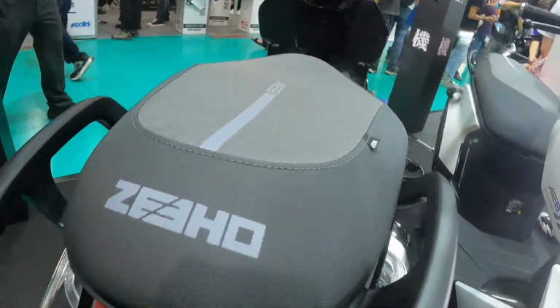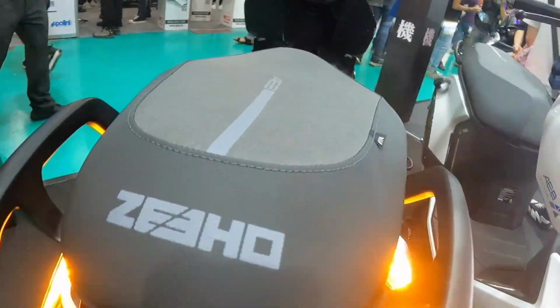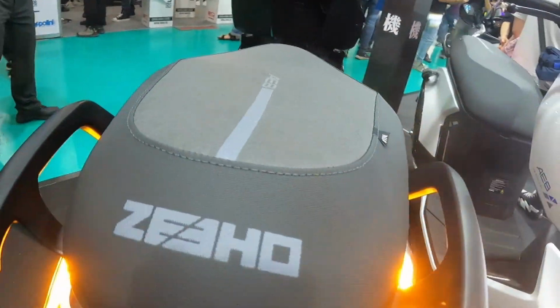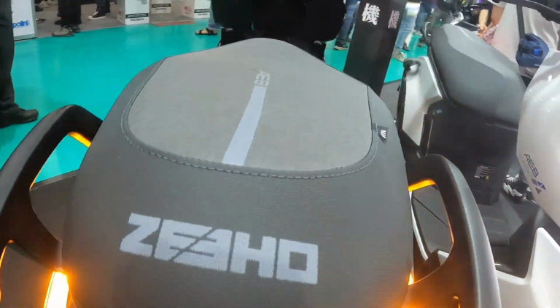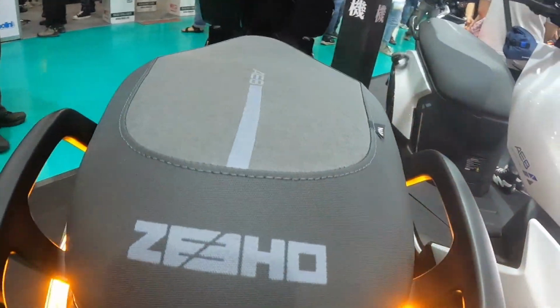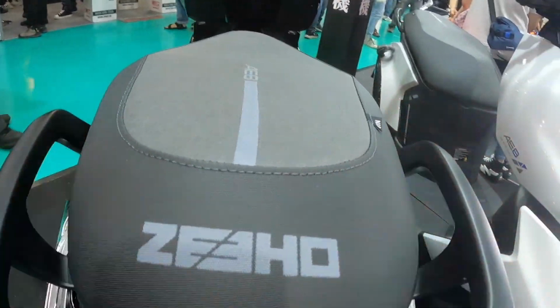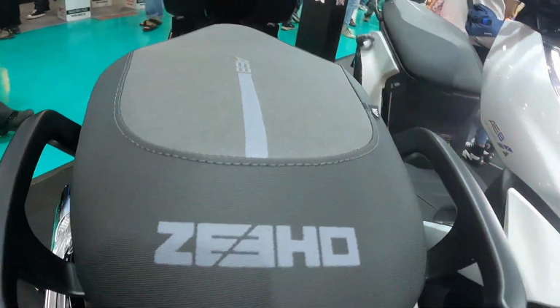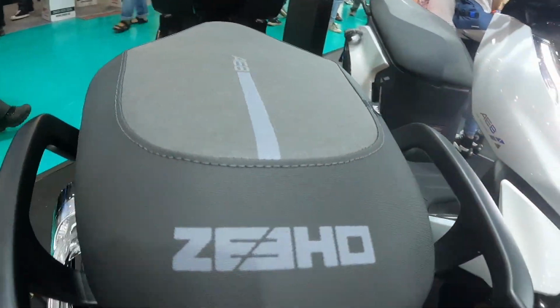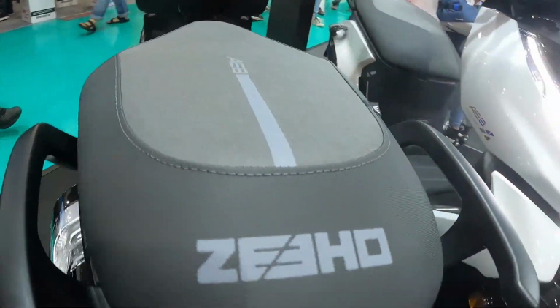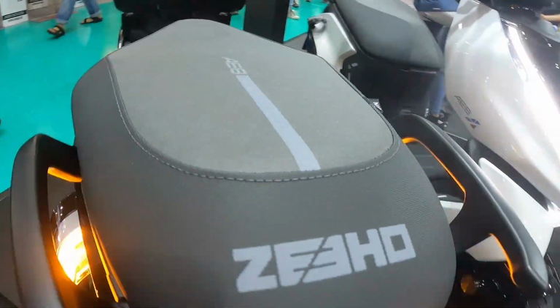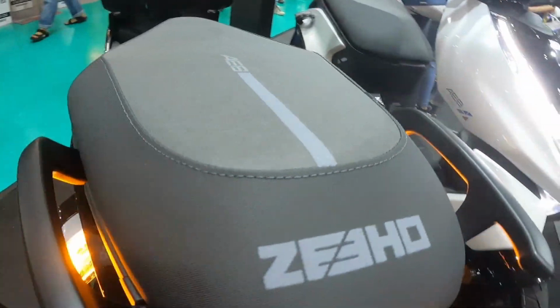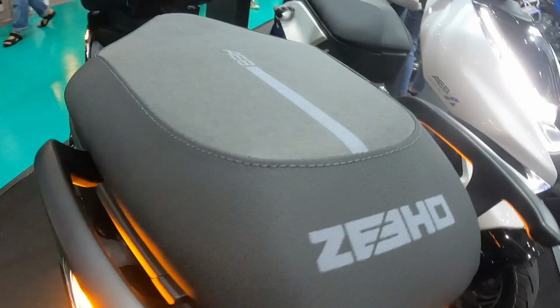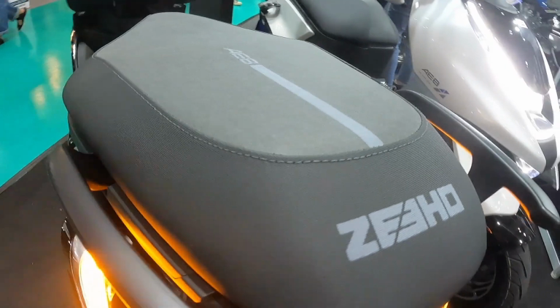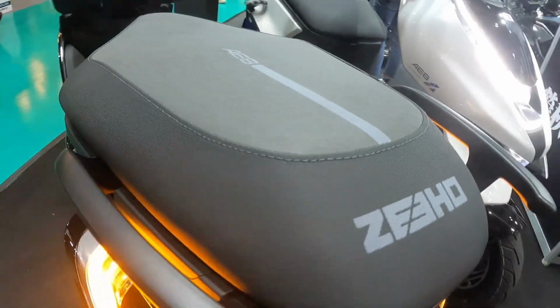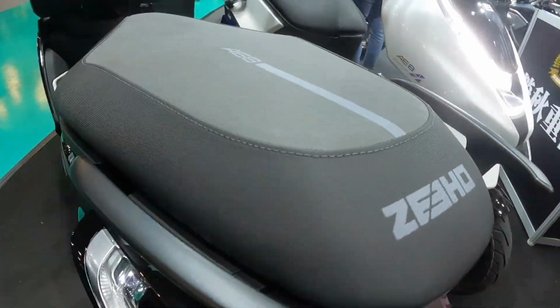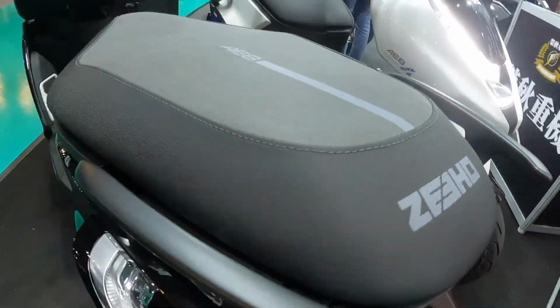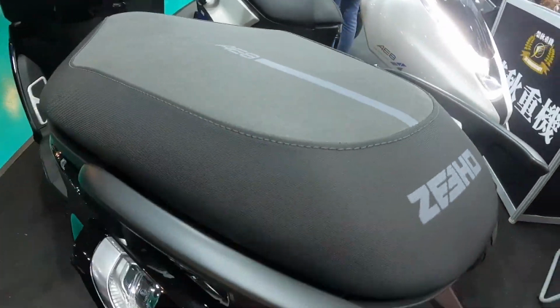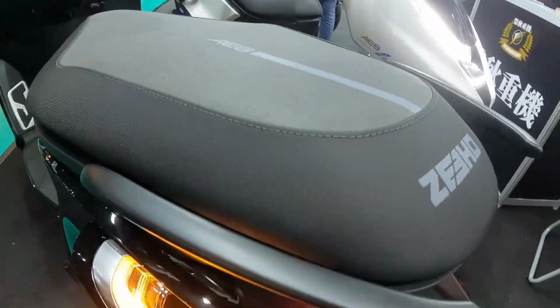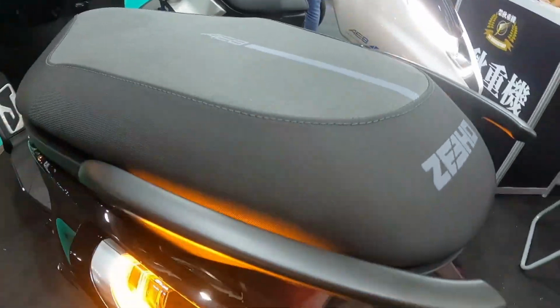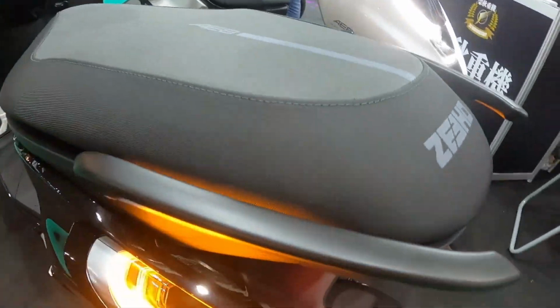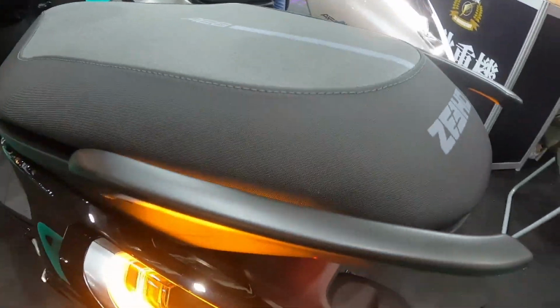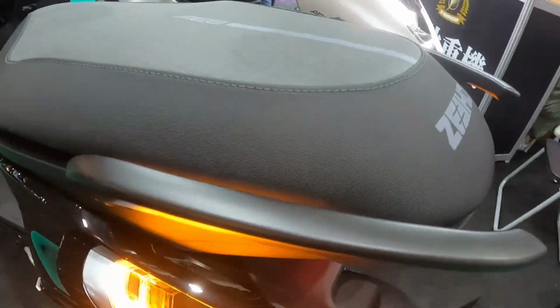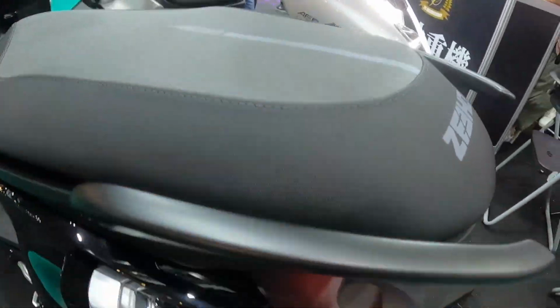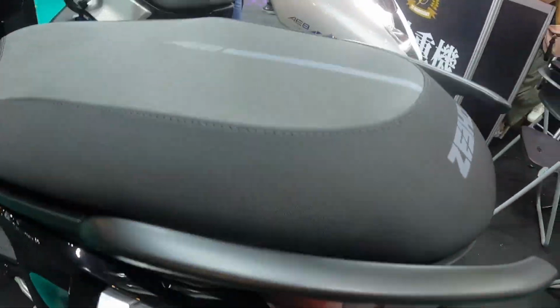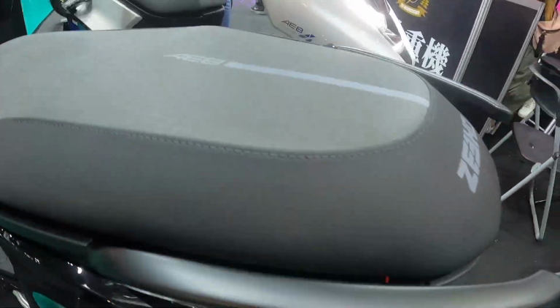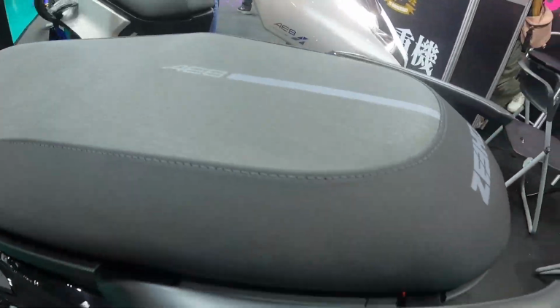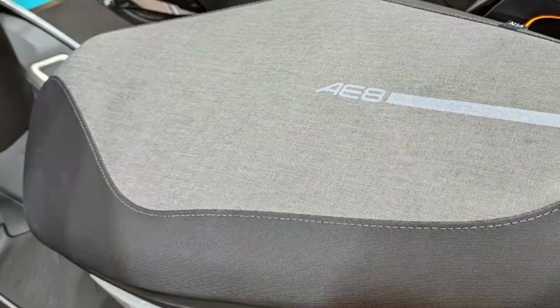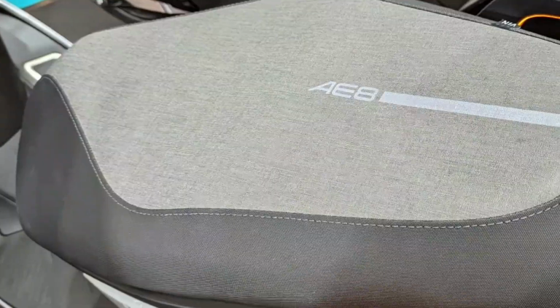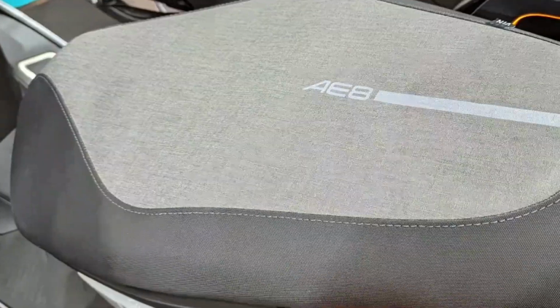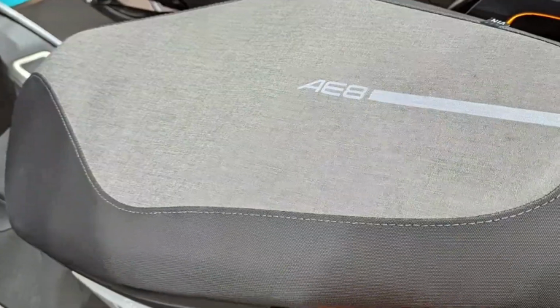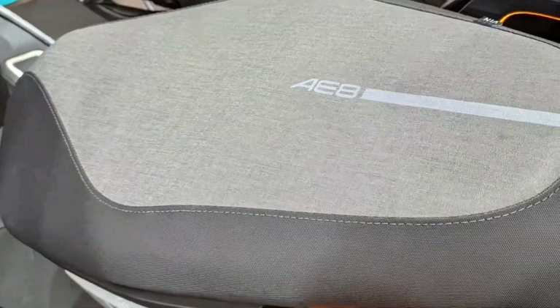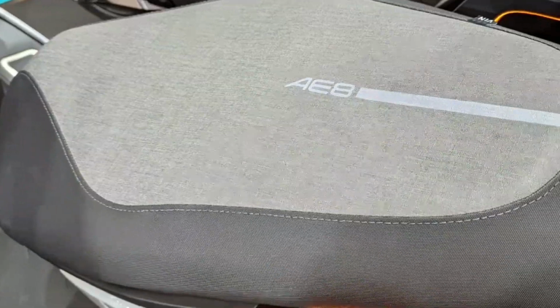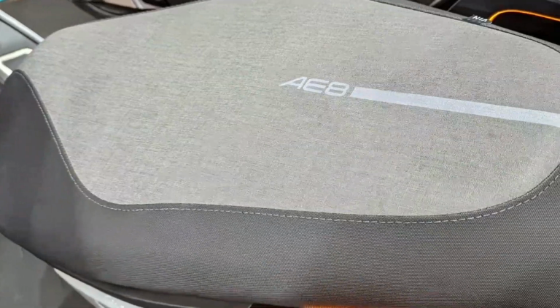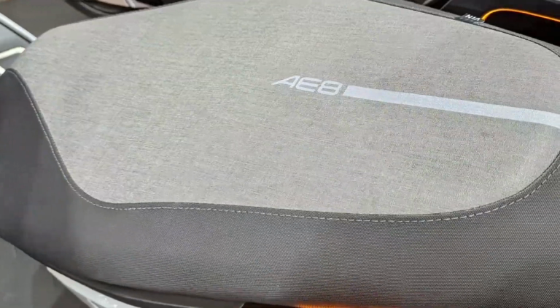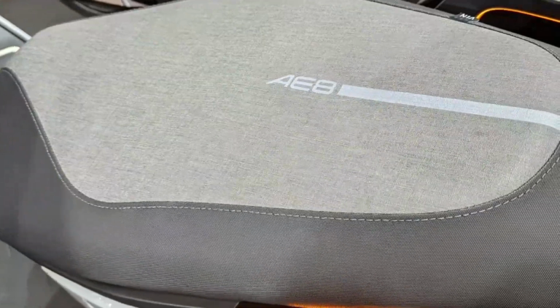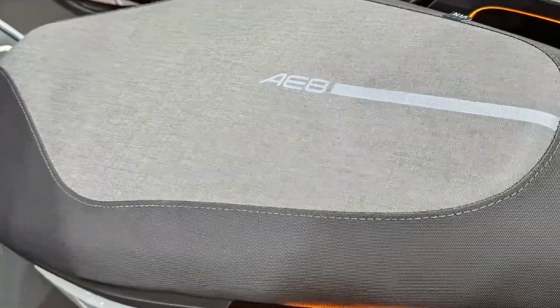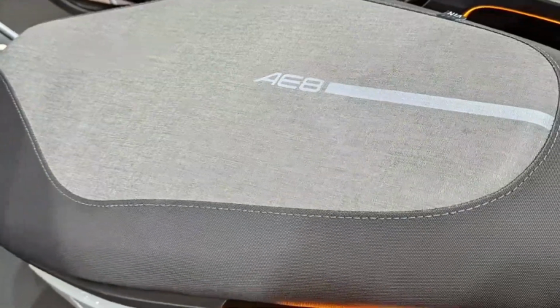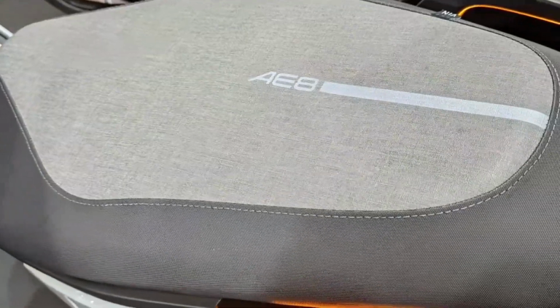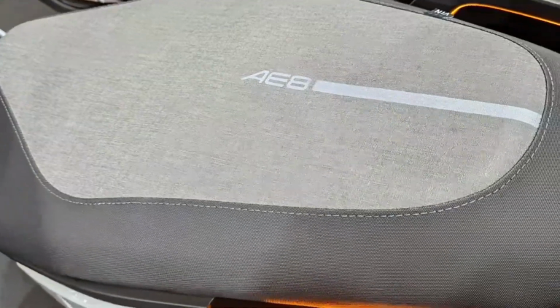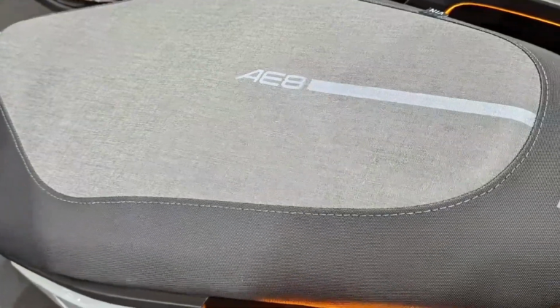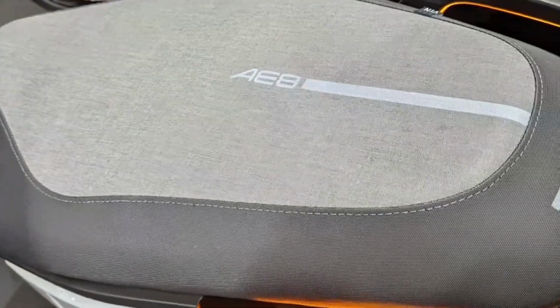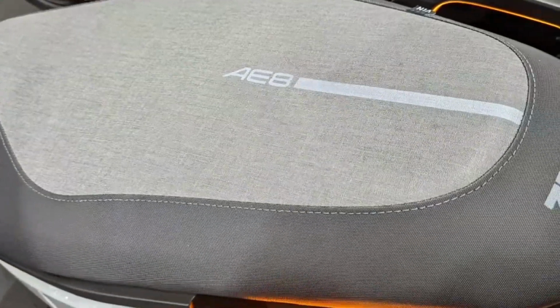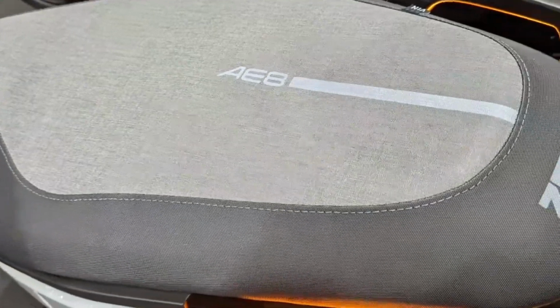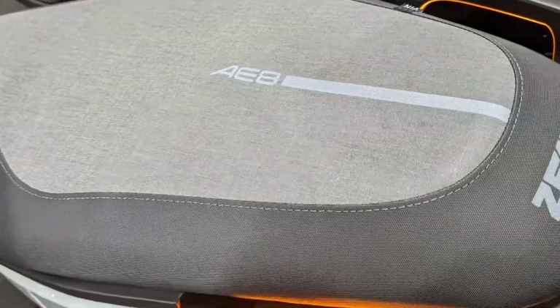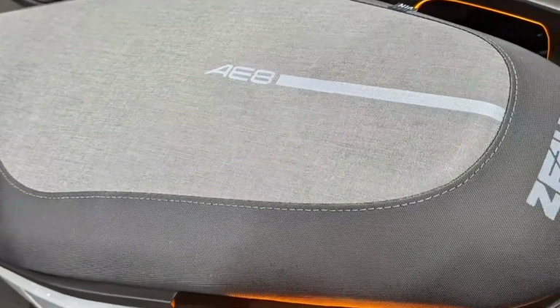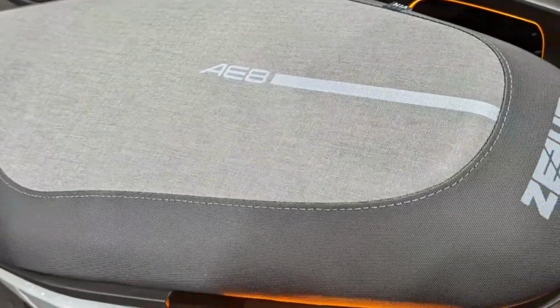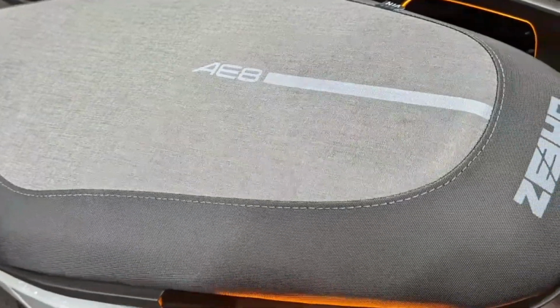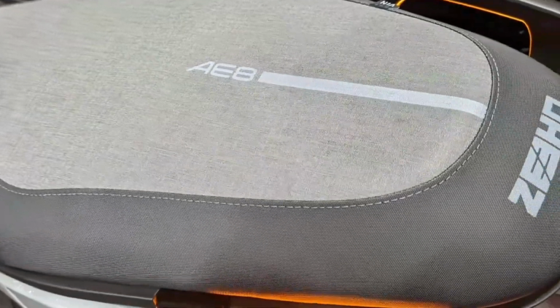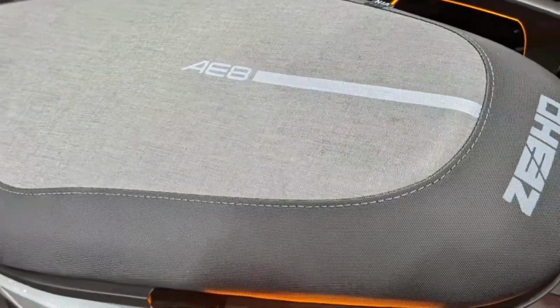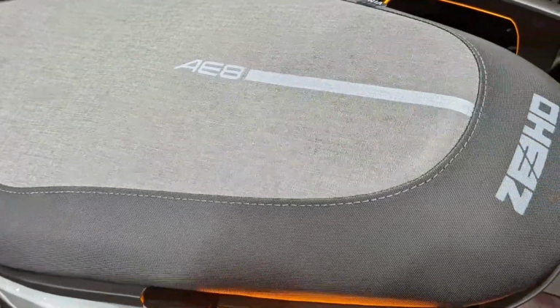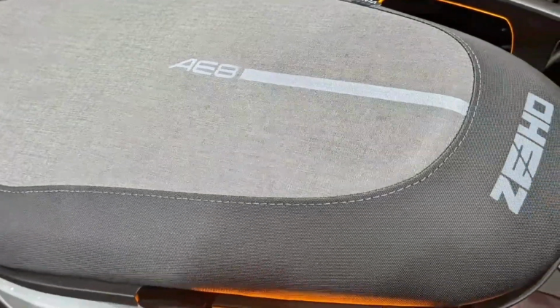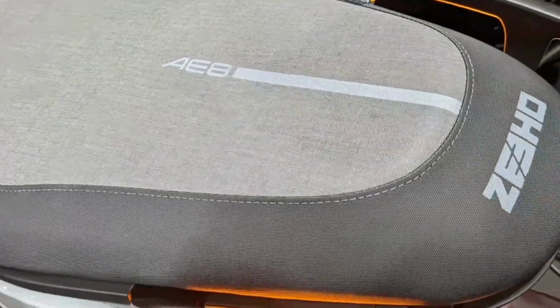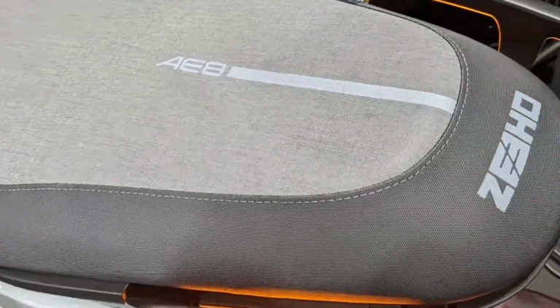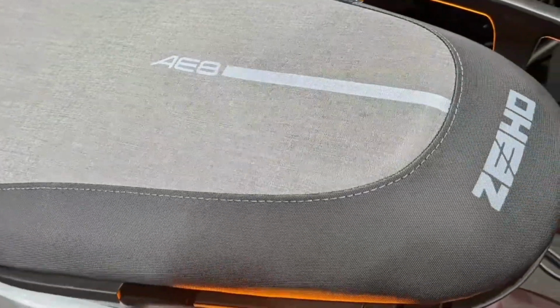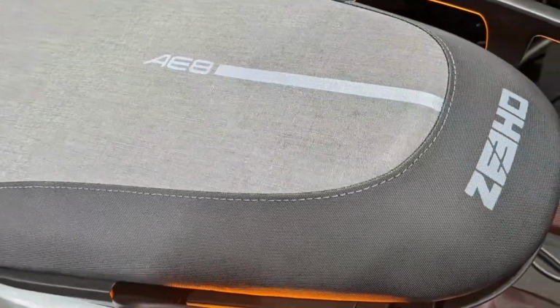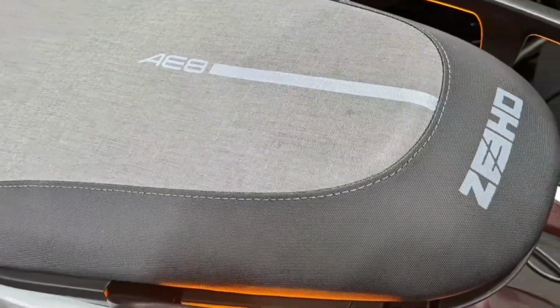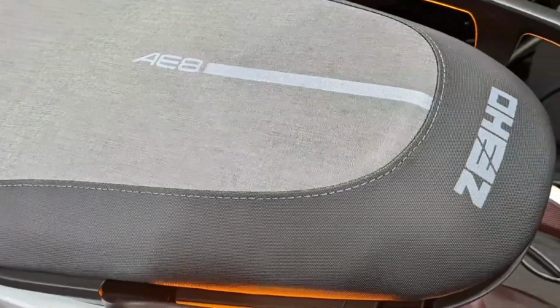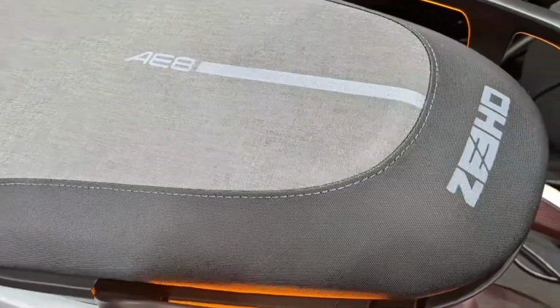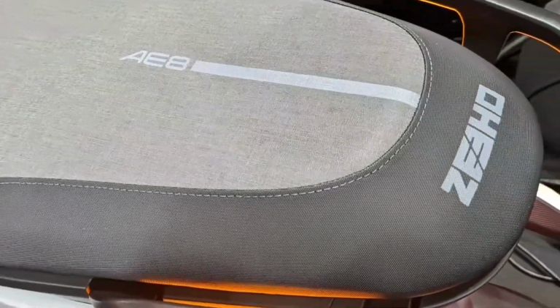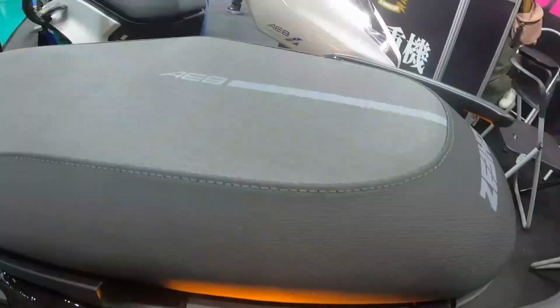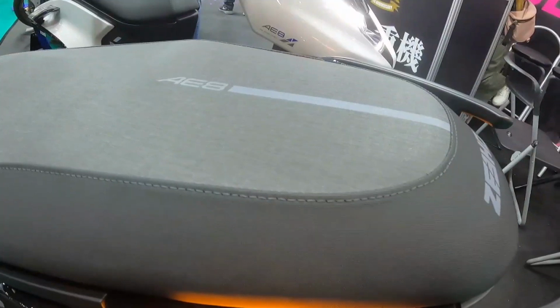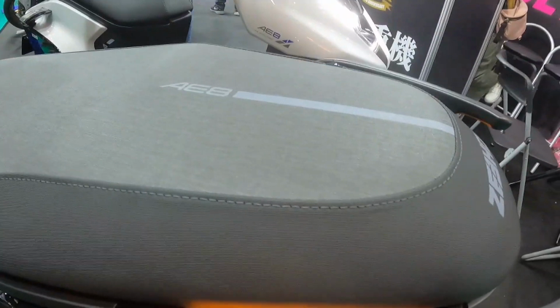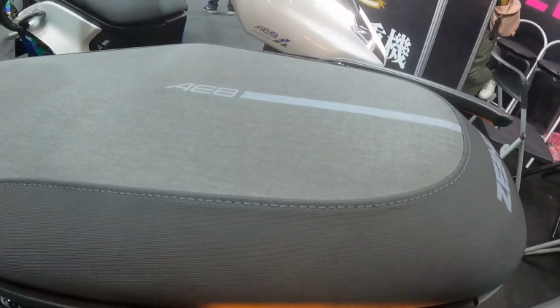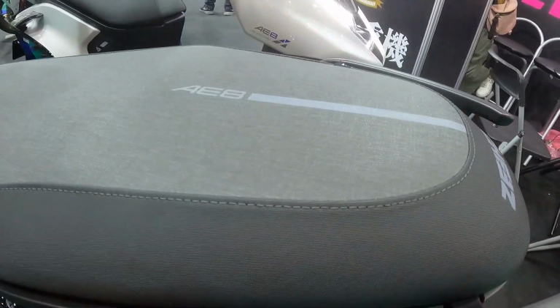The seat cushion is made of double-leather material, with the AE8 logo on top and the Zeho logo at the rear end.